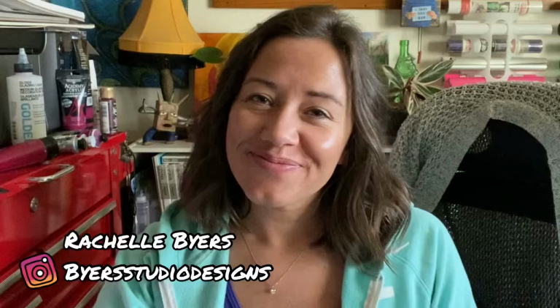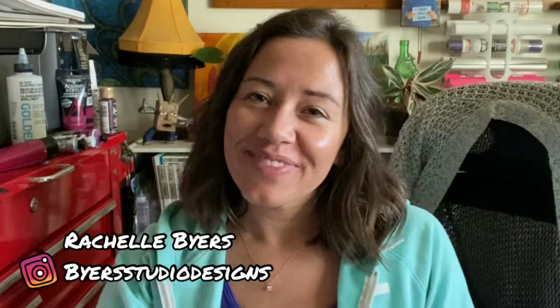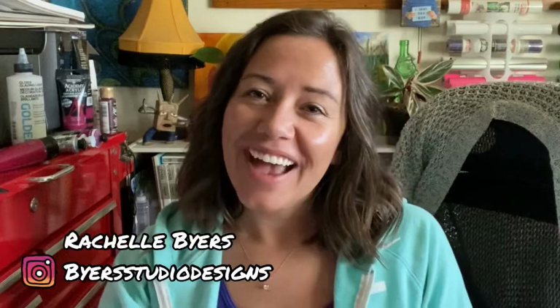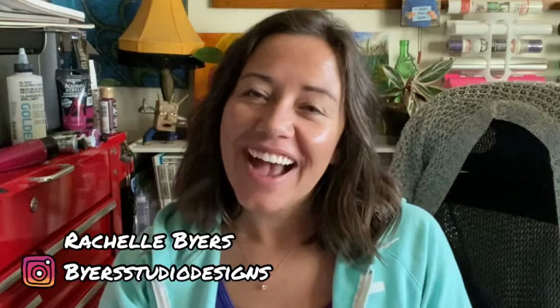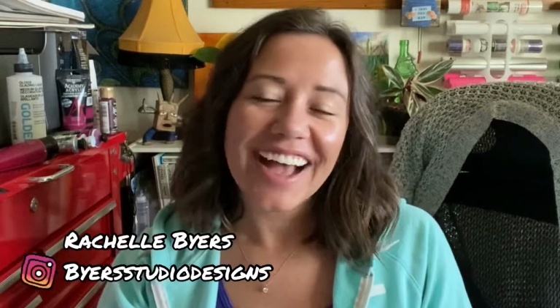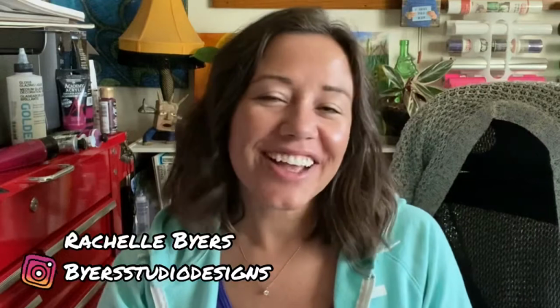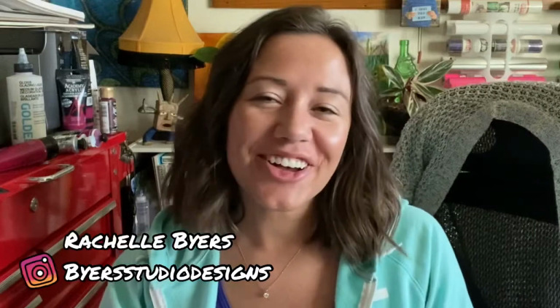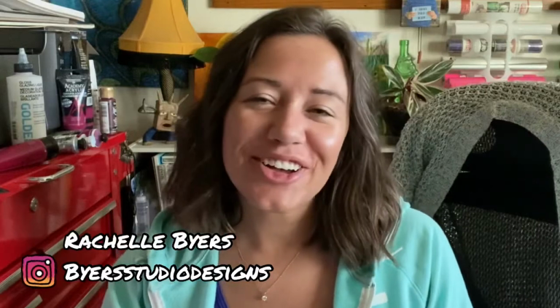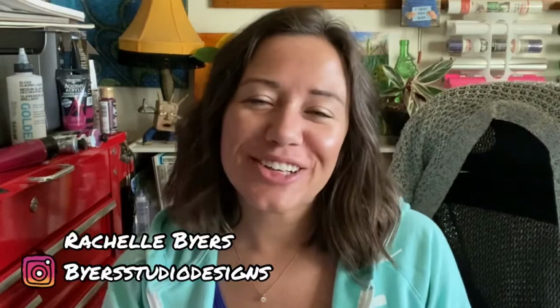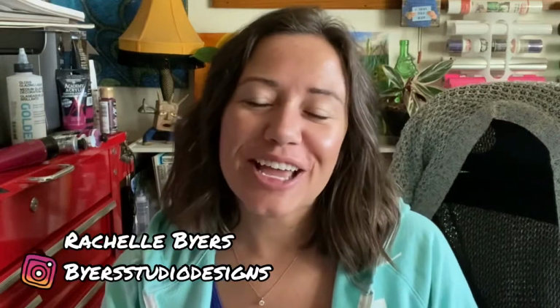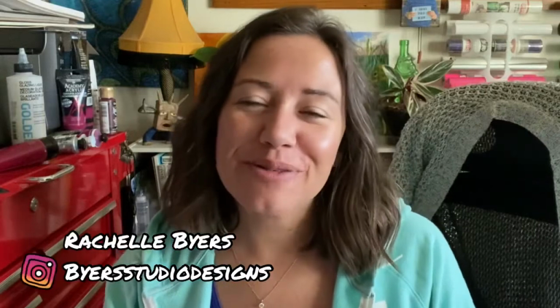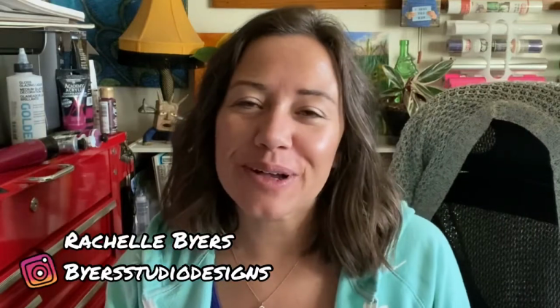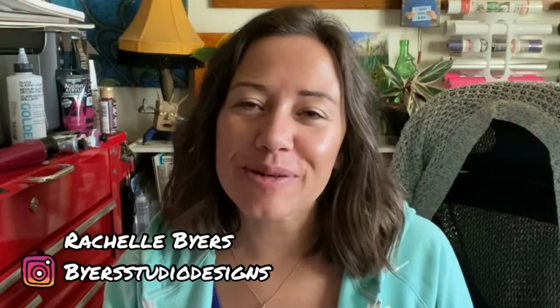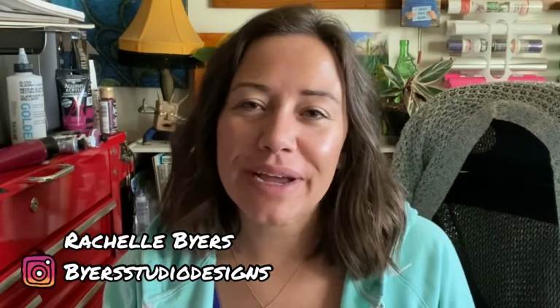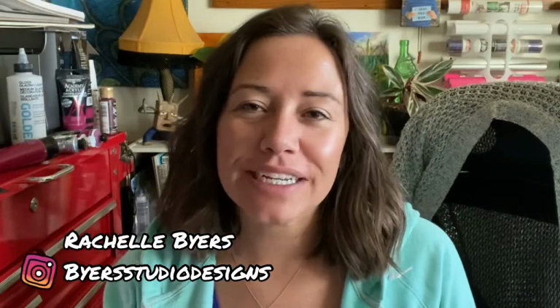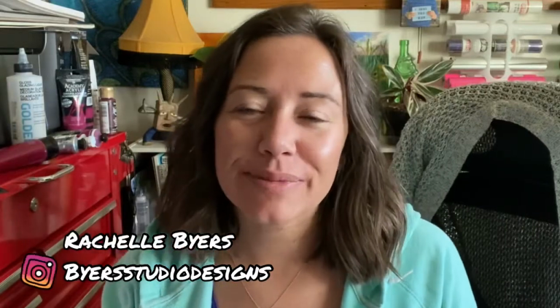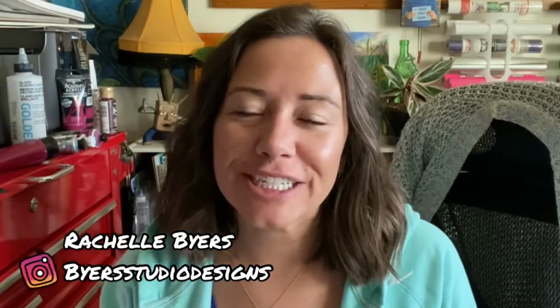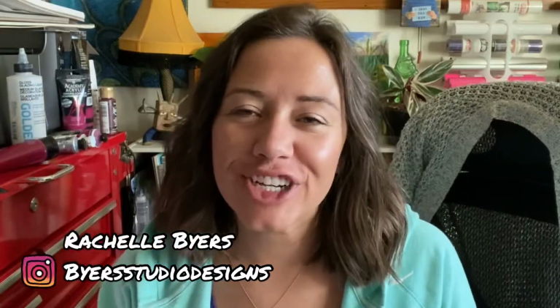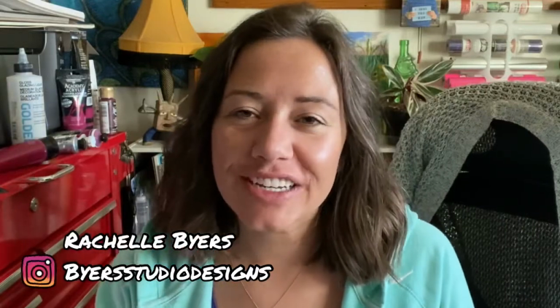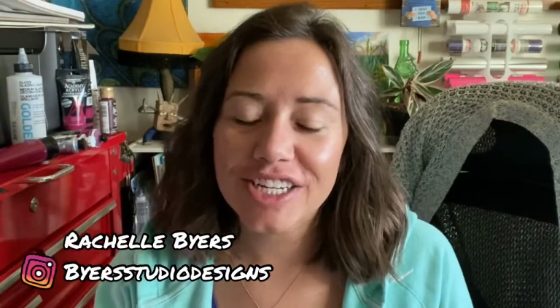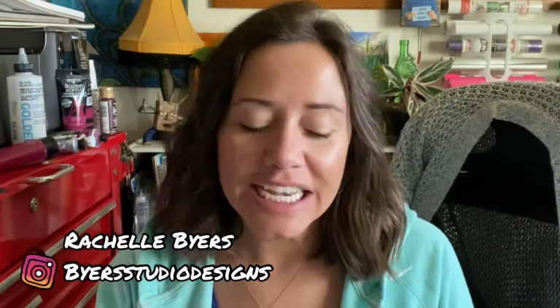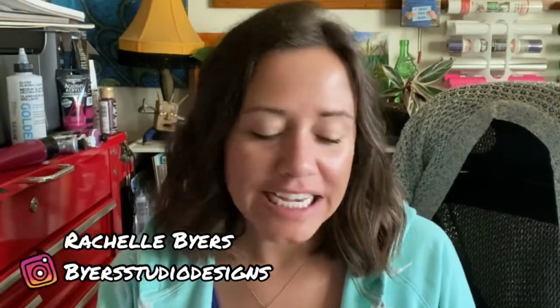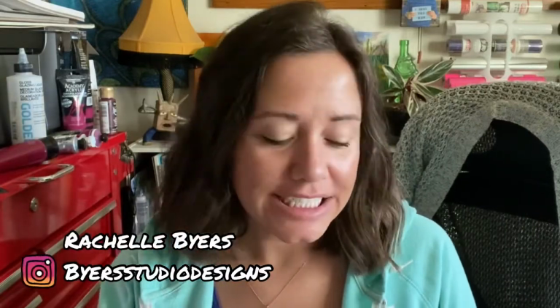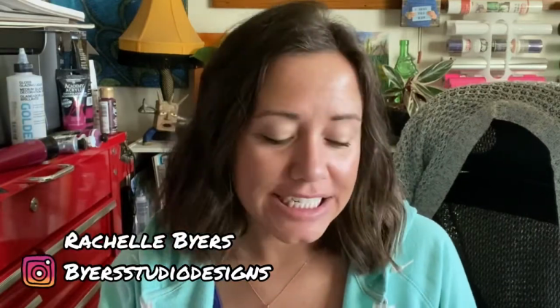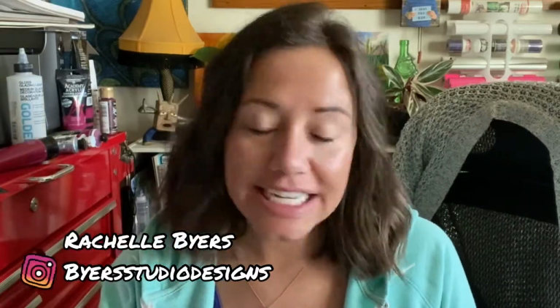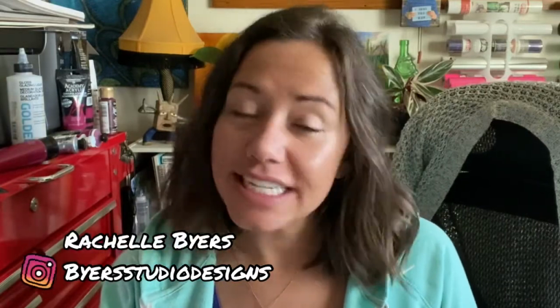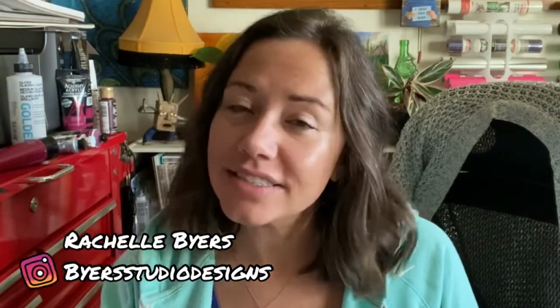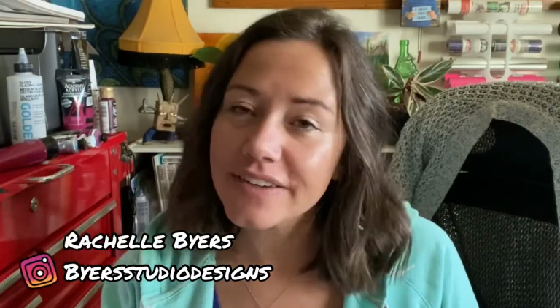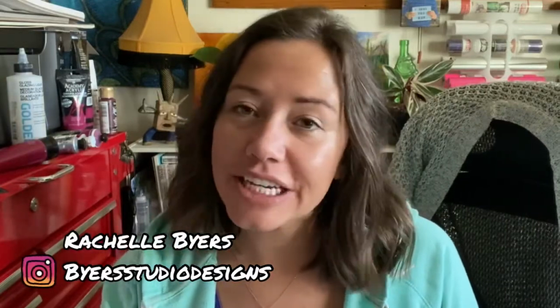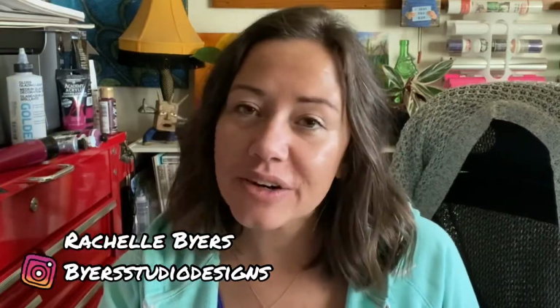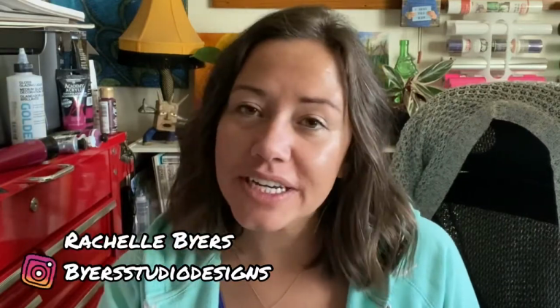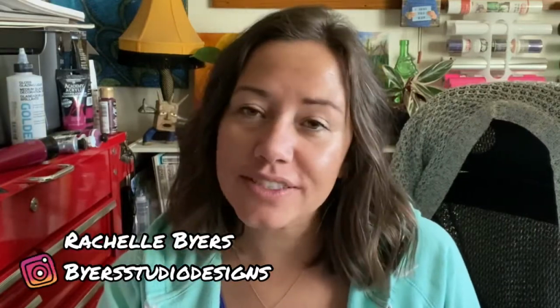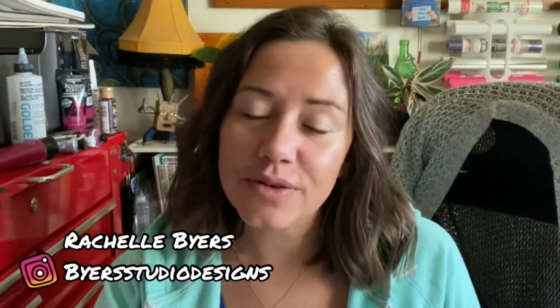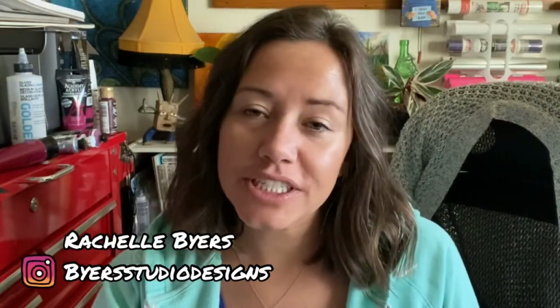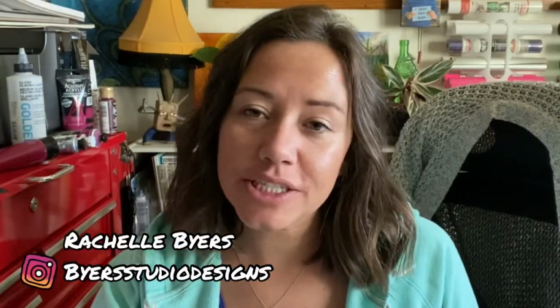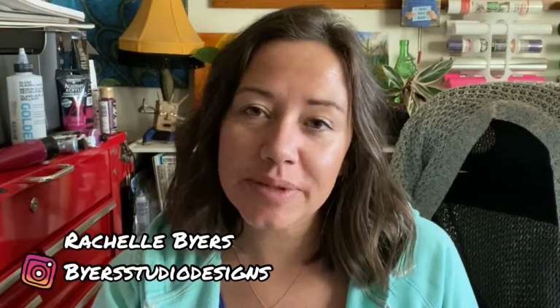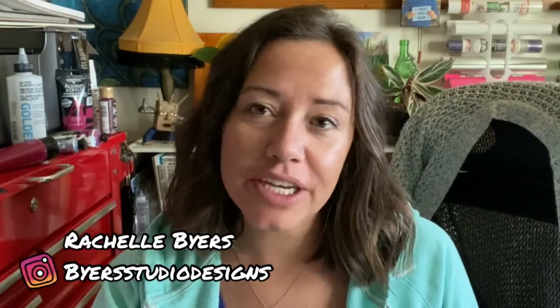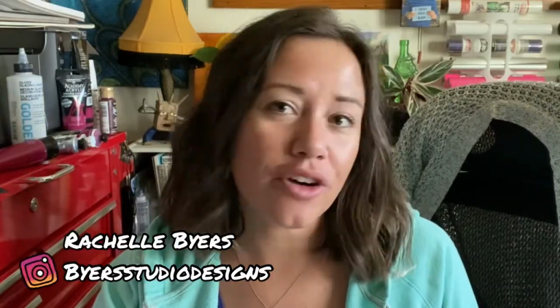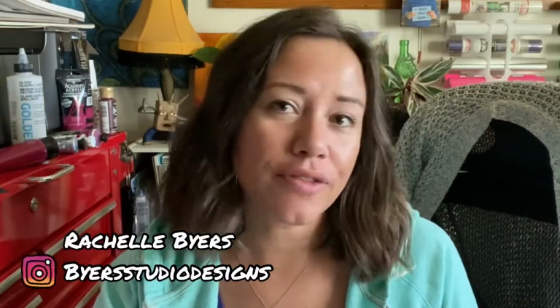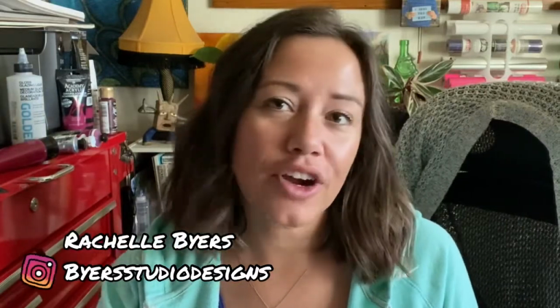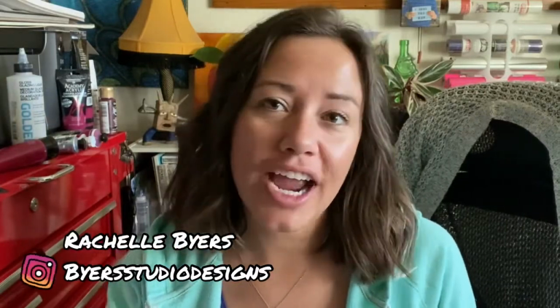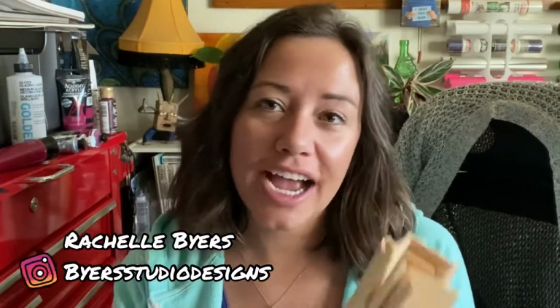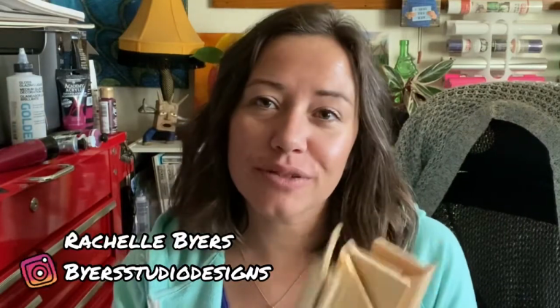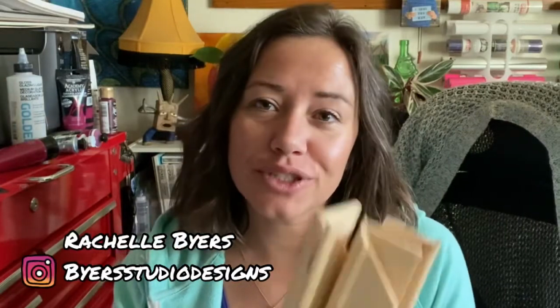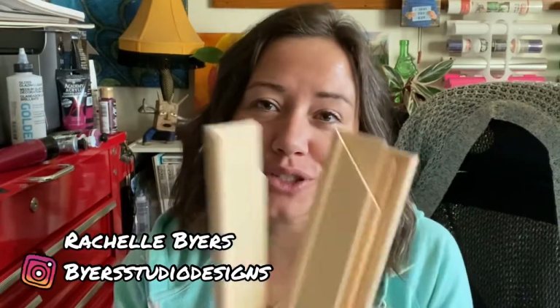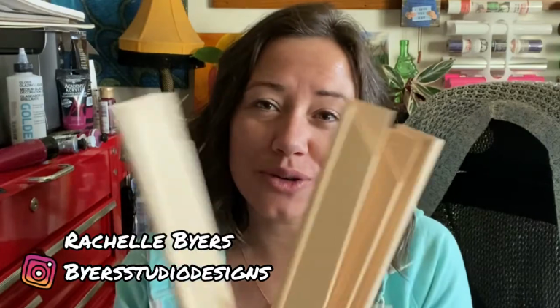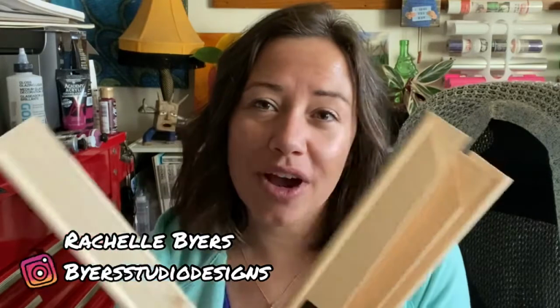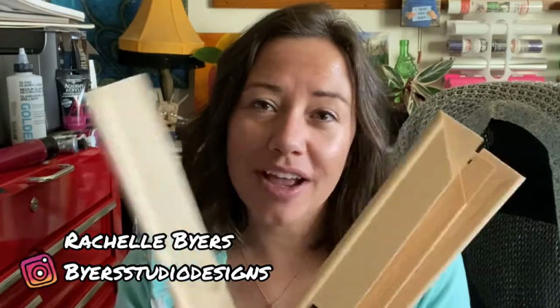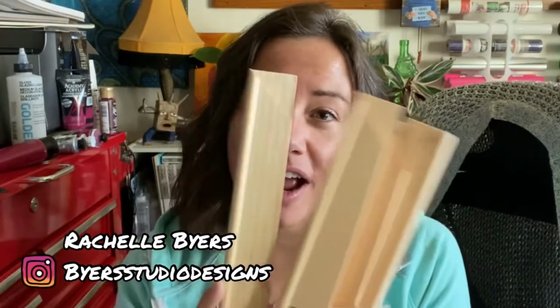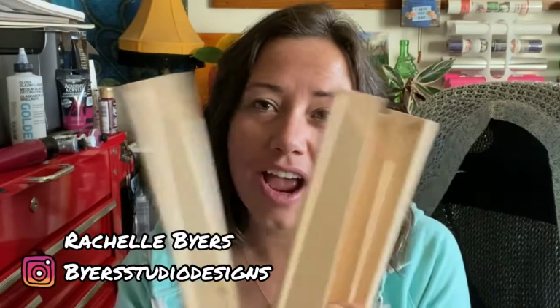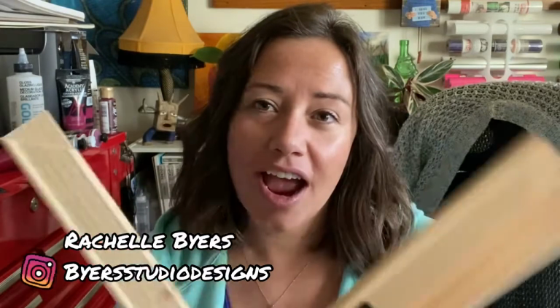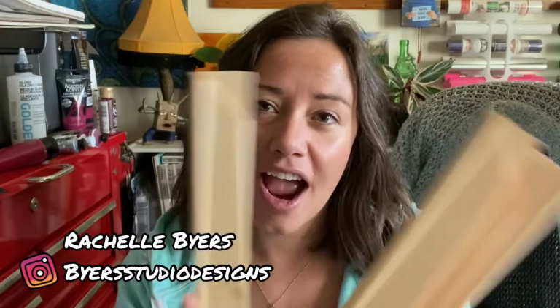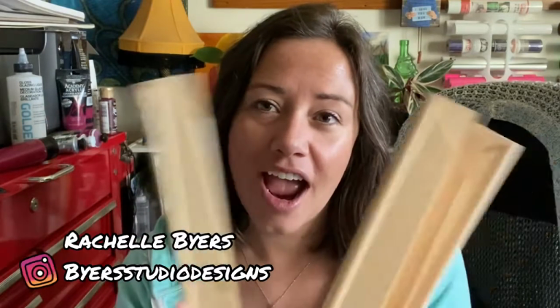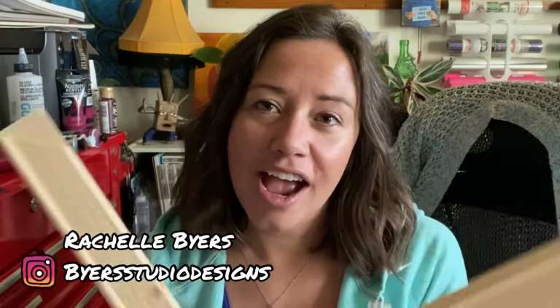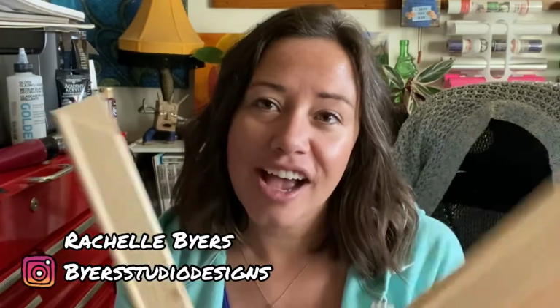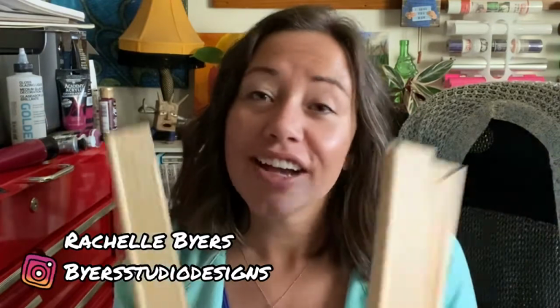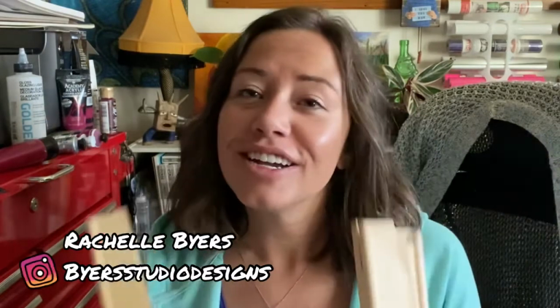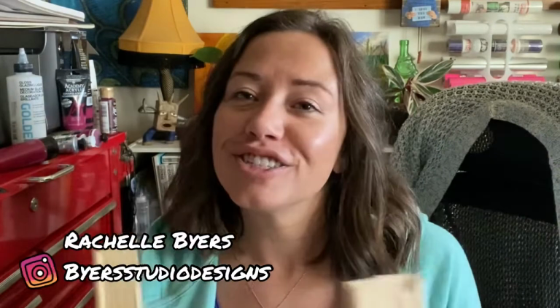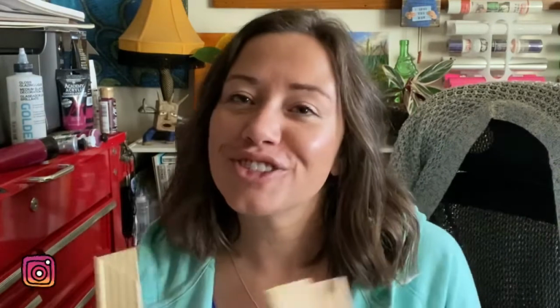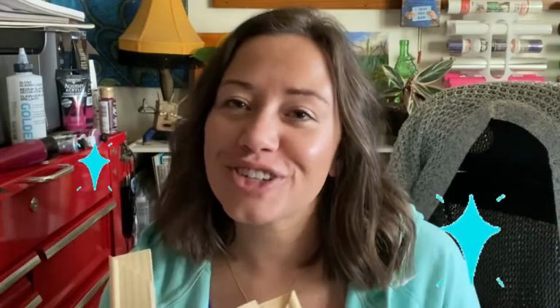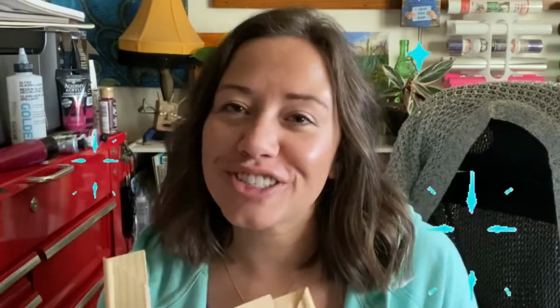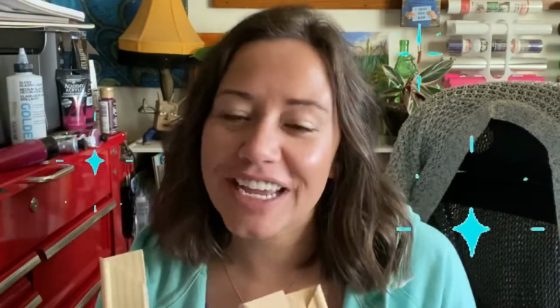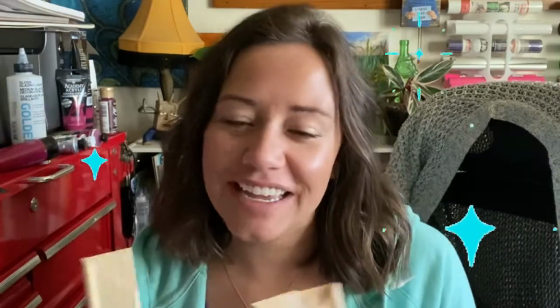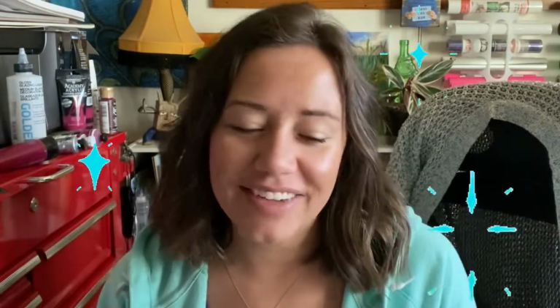Hi all and welcome back to my channel. Today's video is going to be over how to stretch canvas.